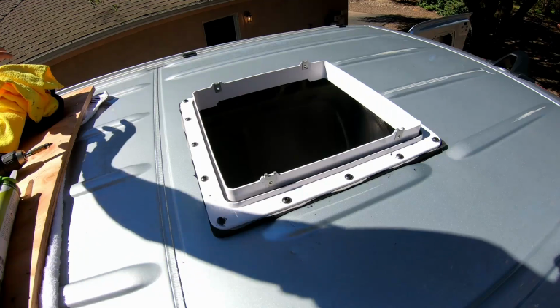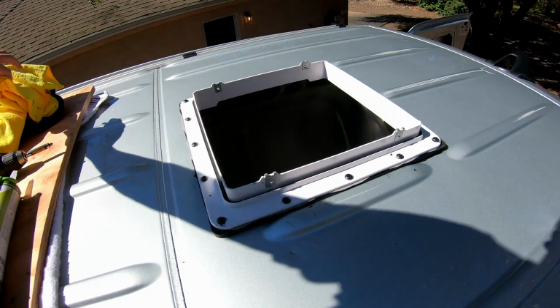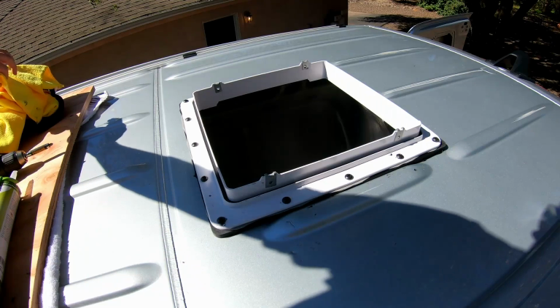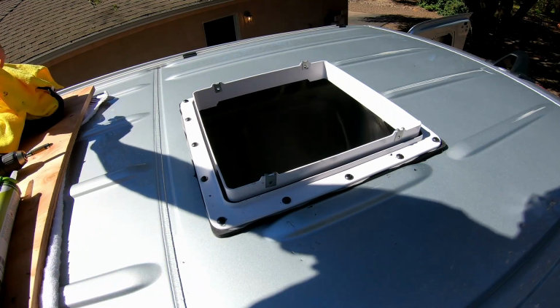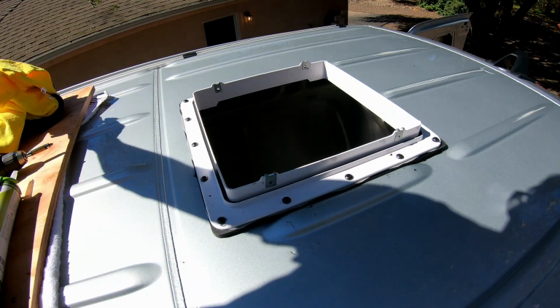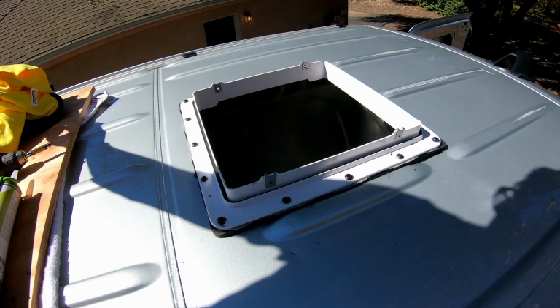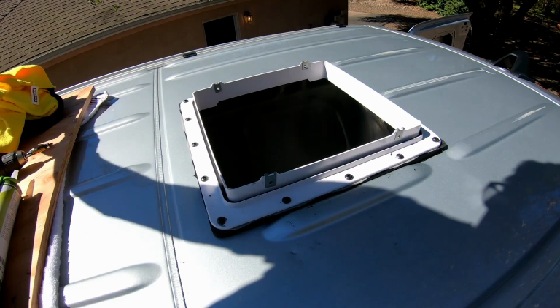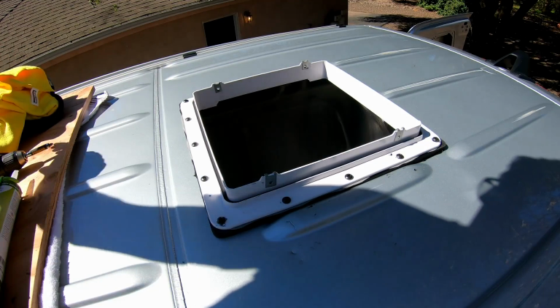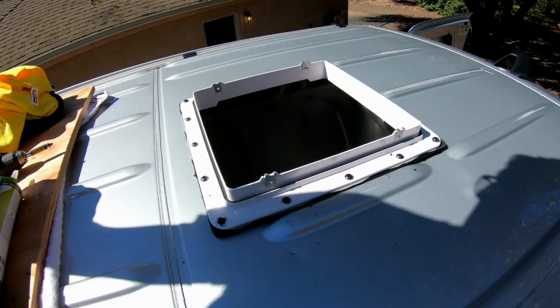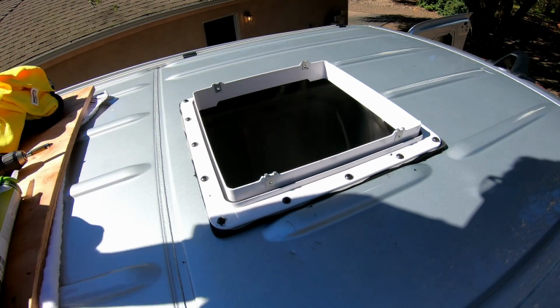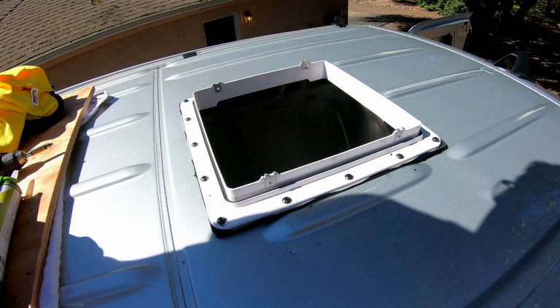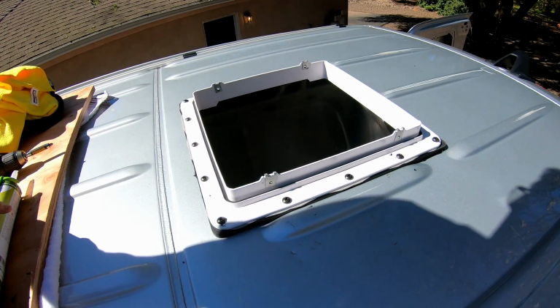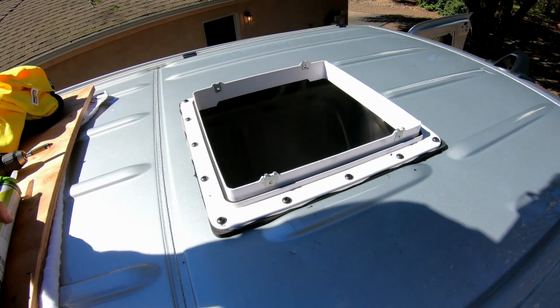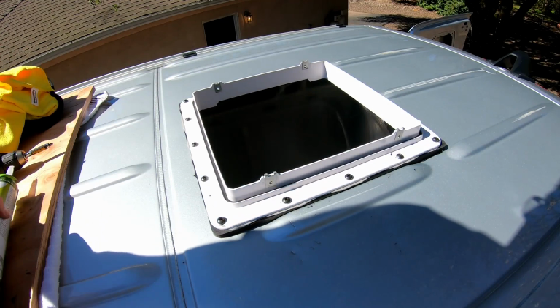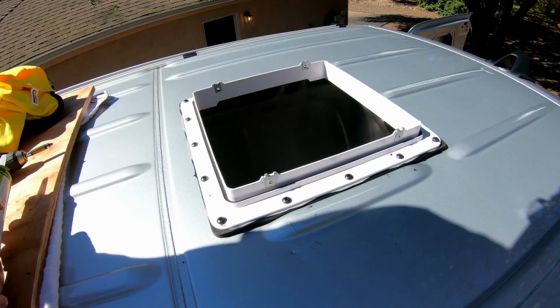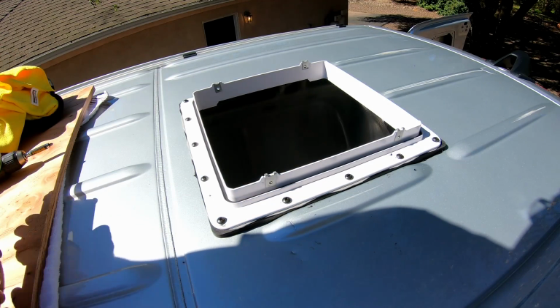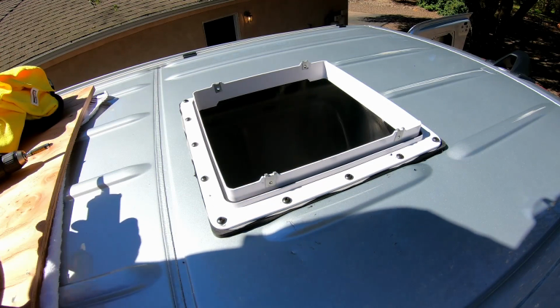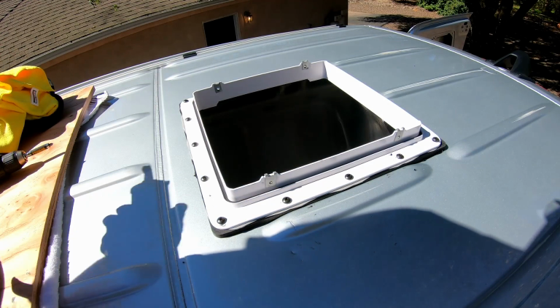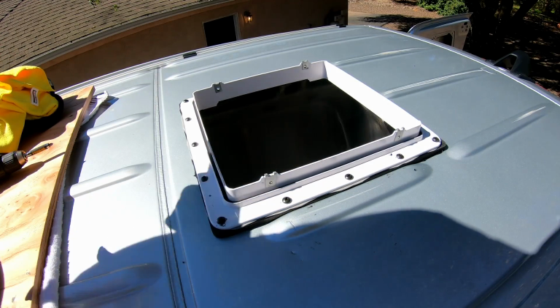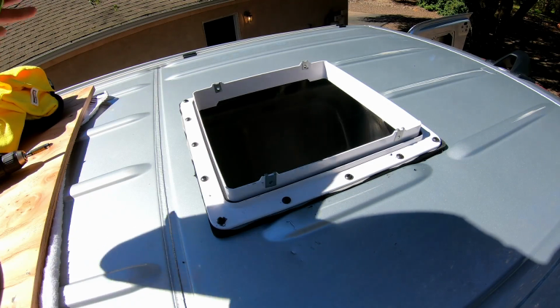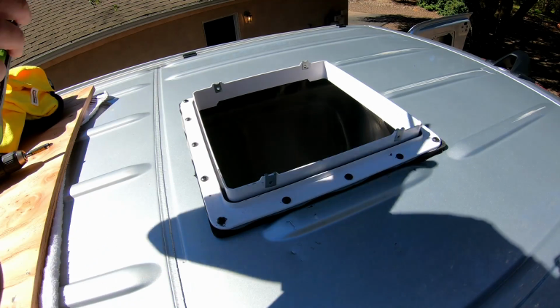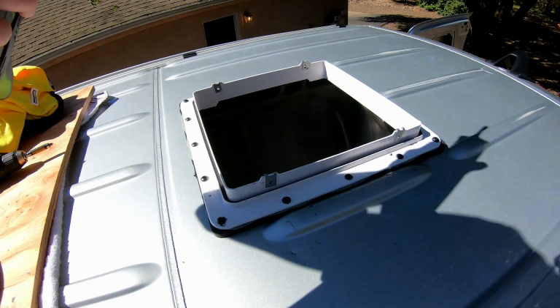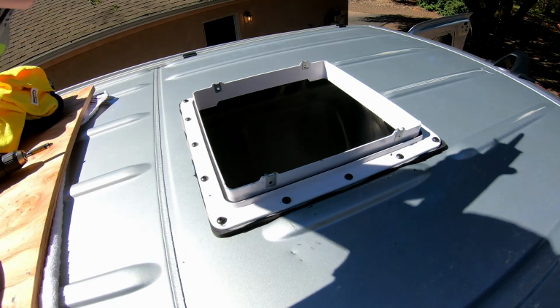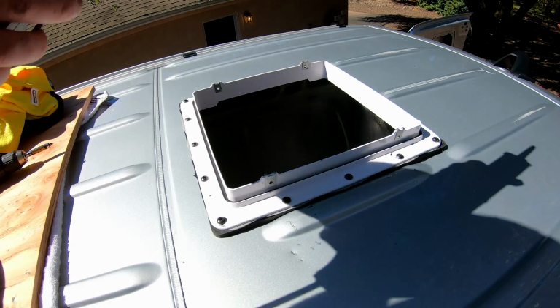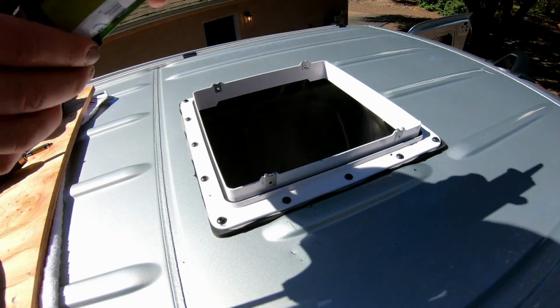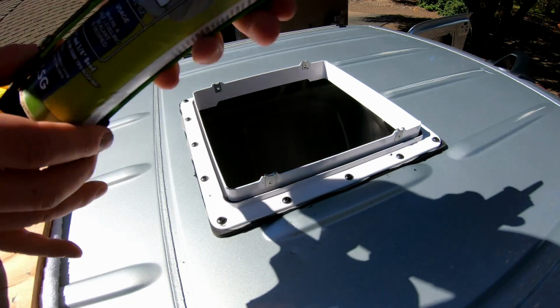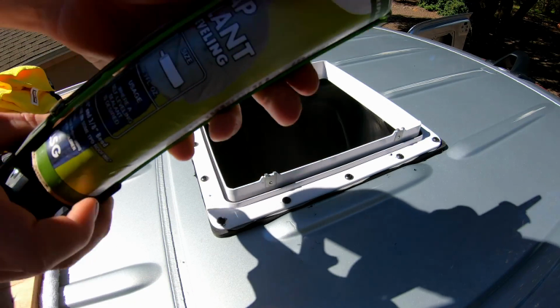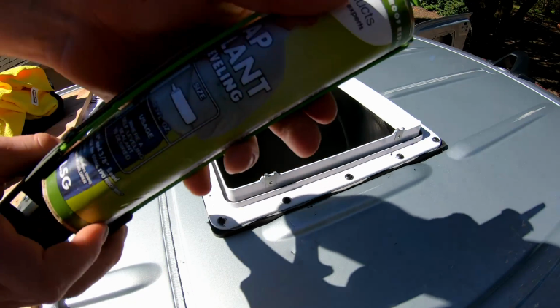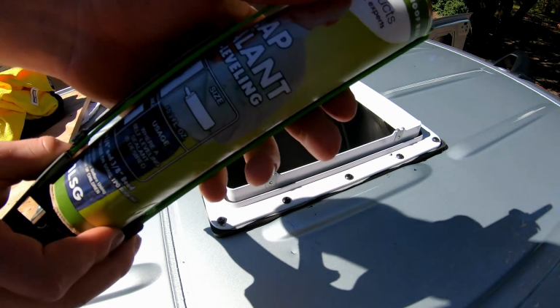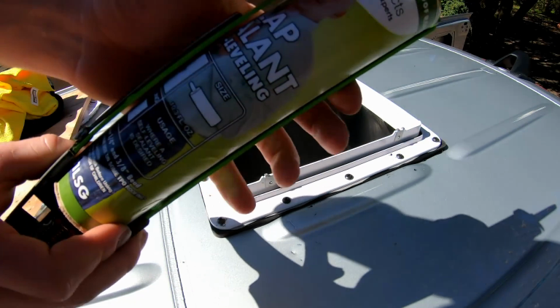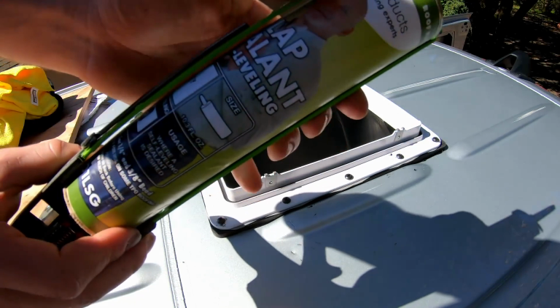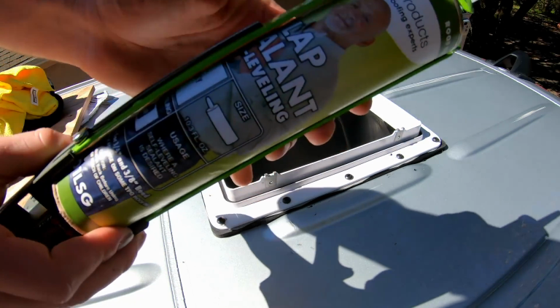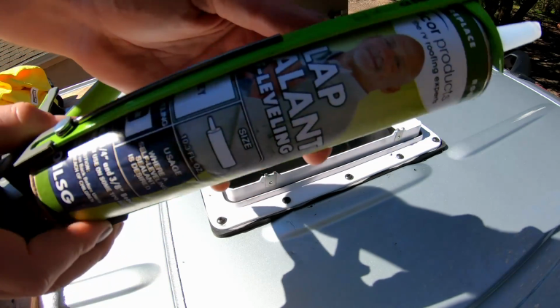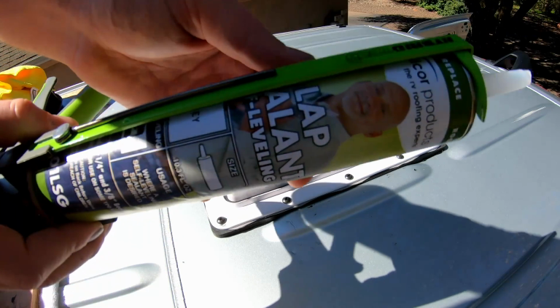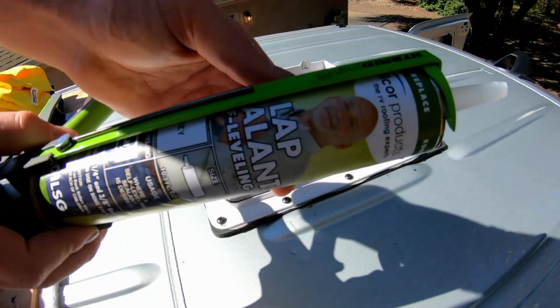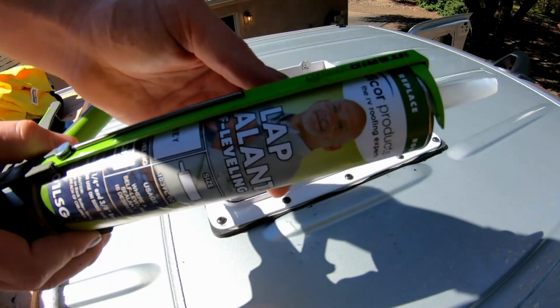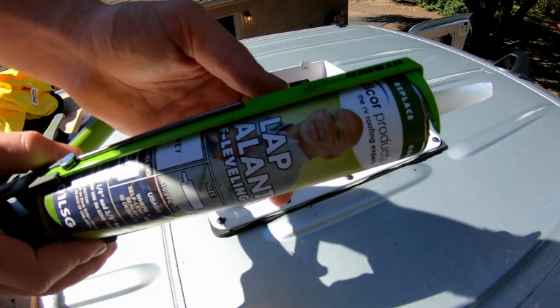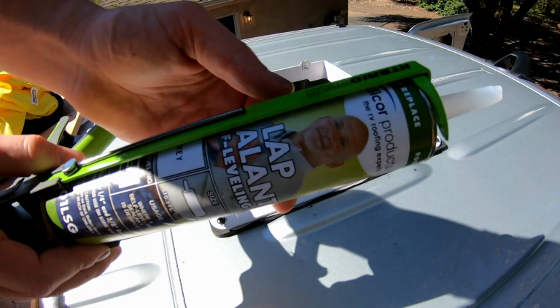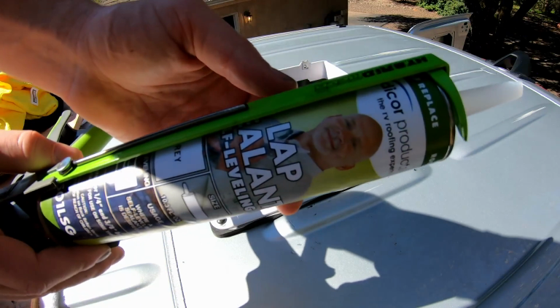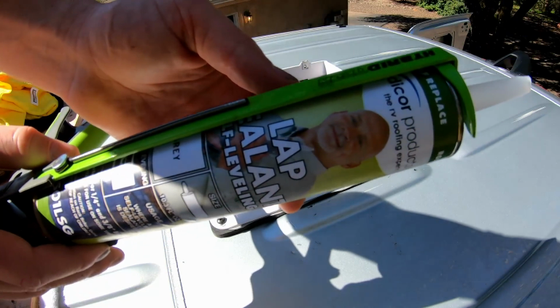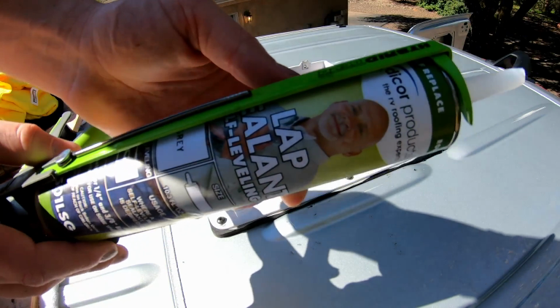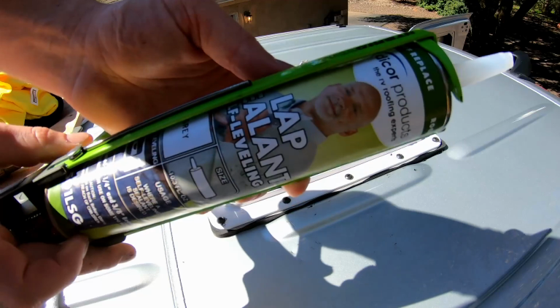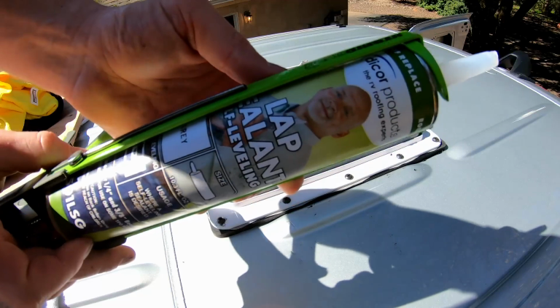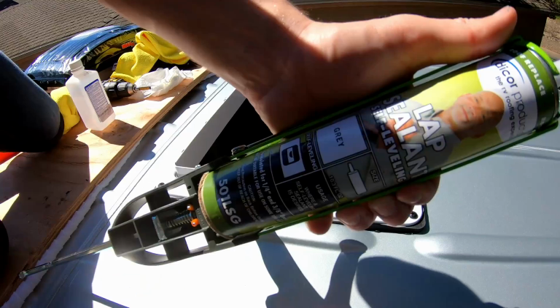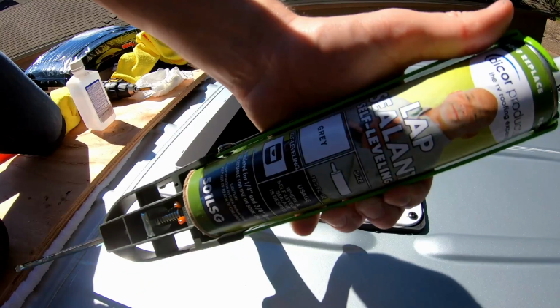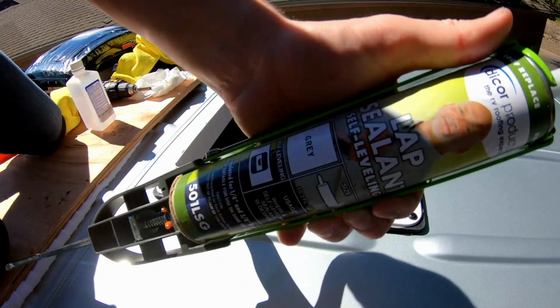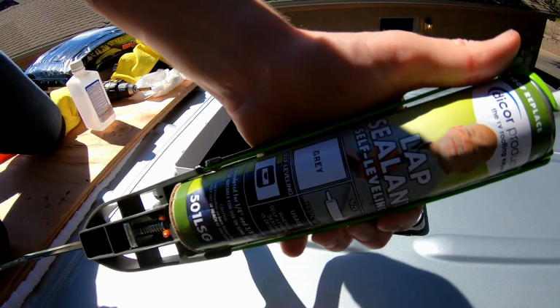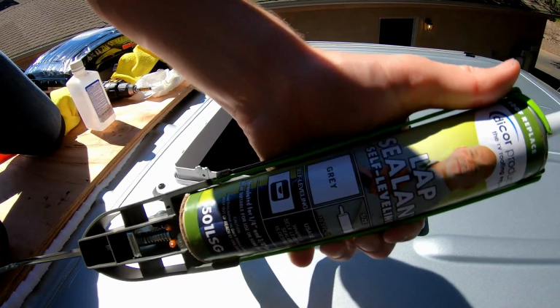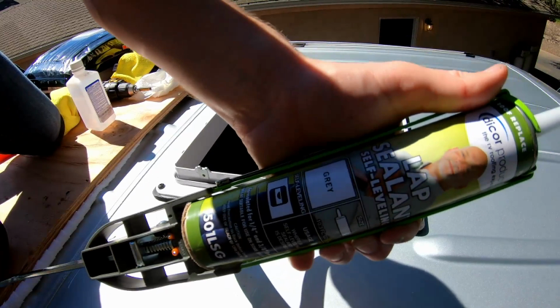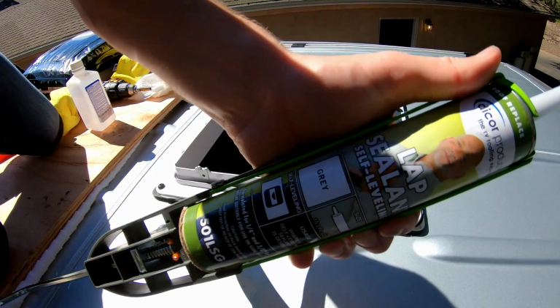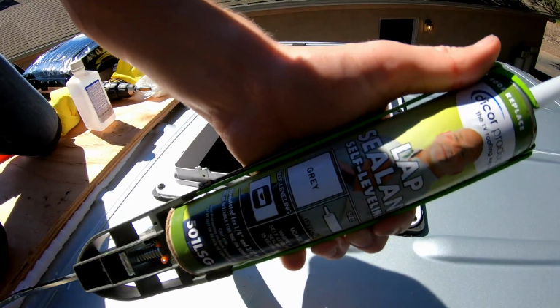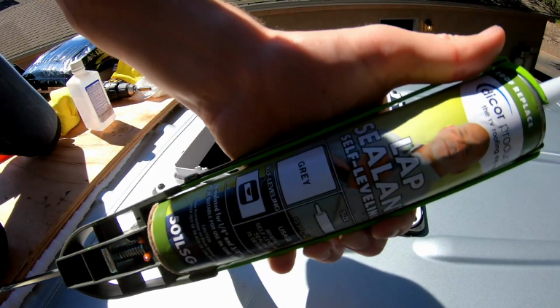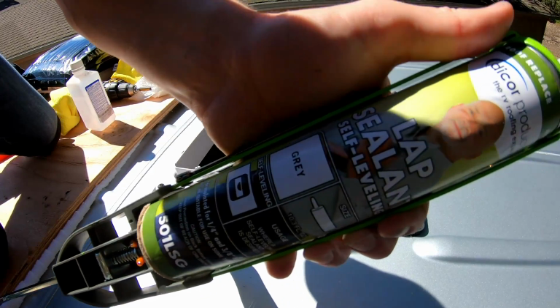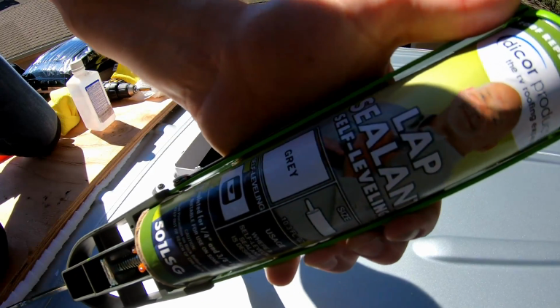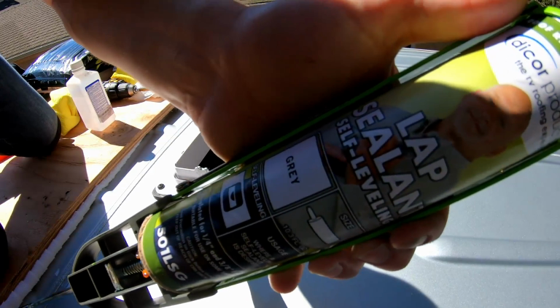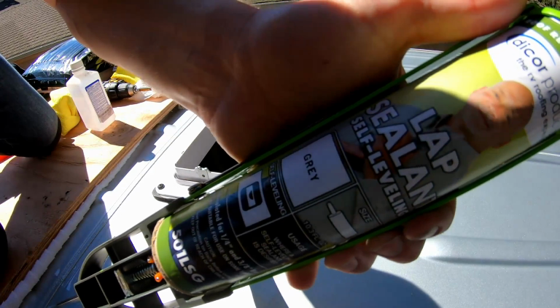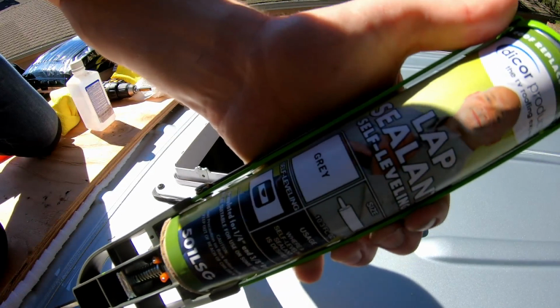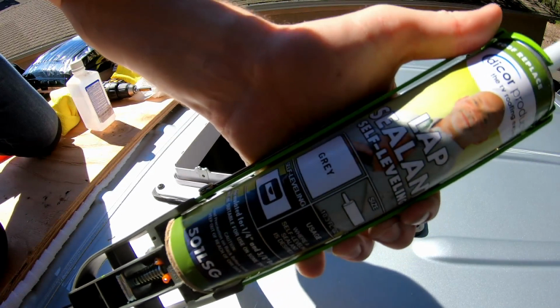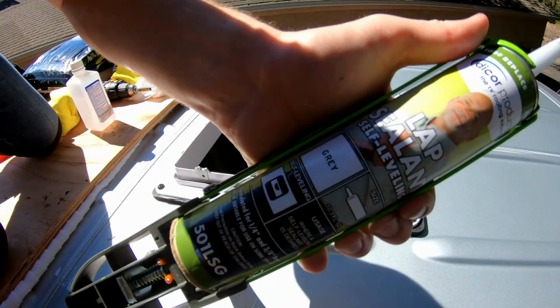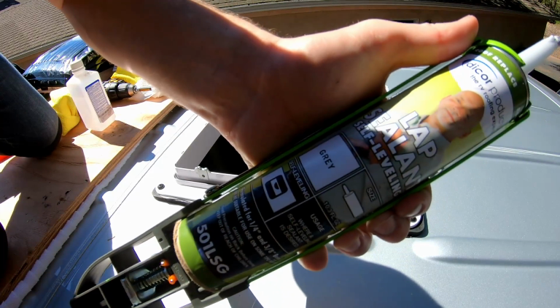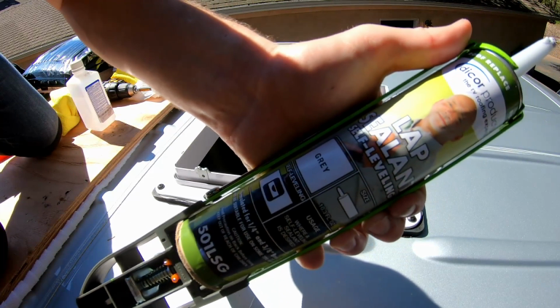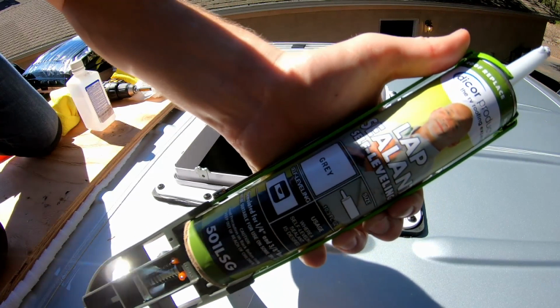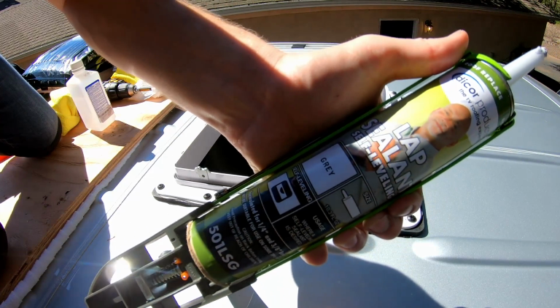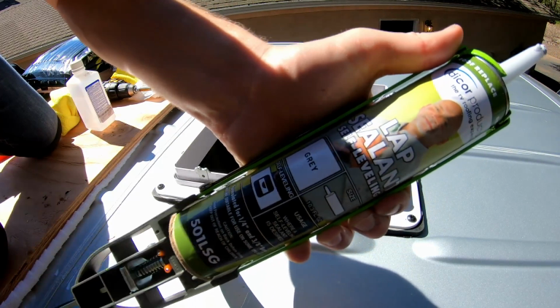Alright, so we've got our Dicor lap sealant. Let's get cracking.